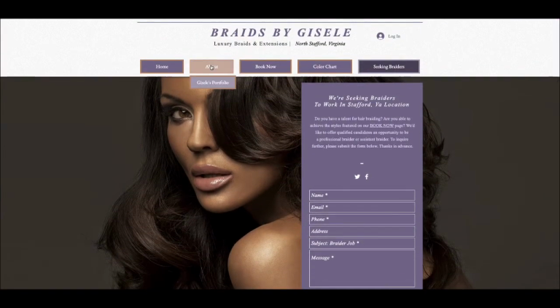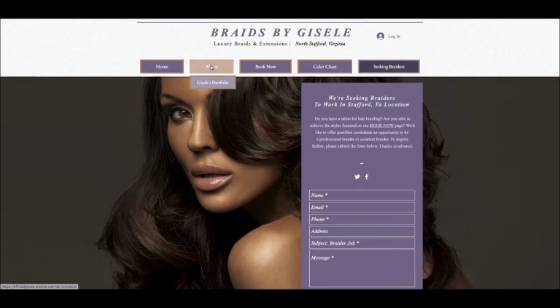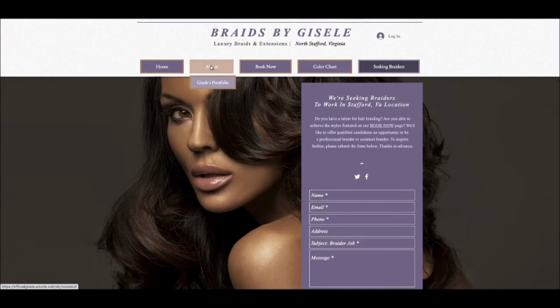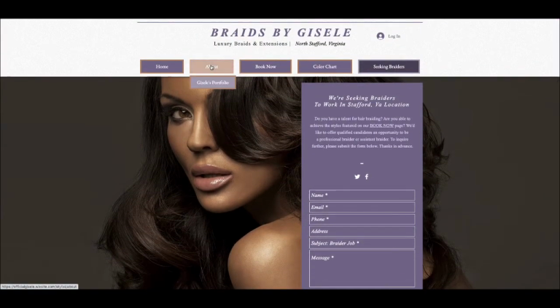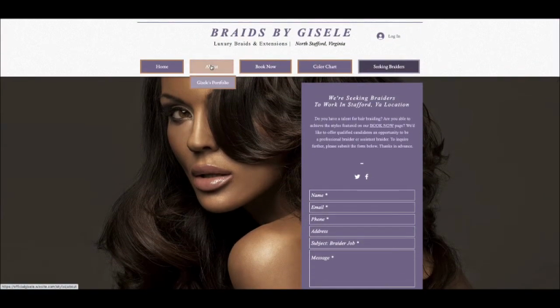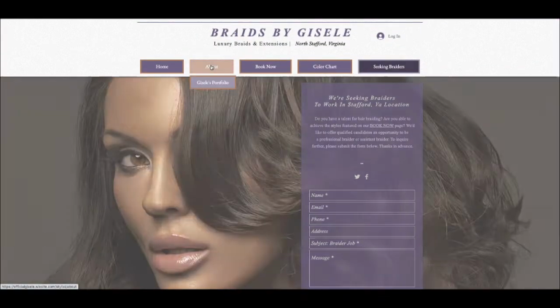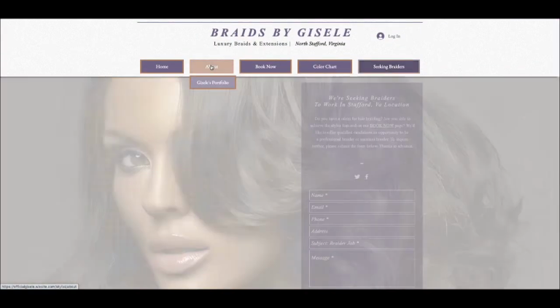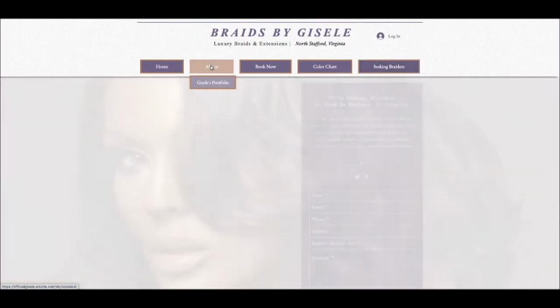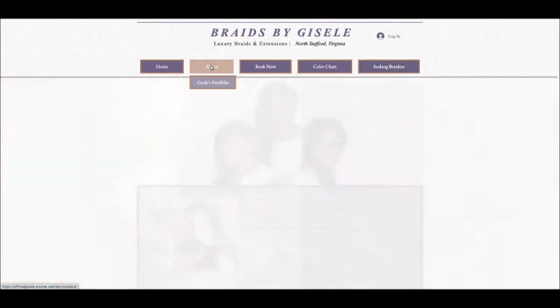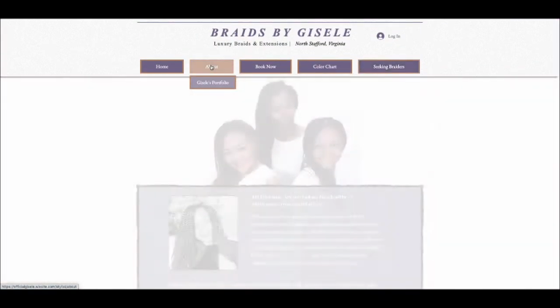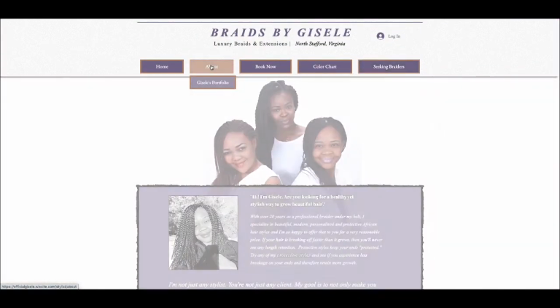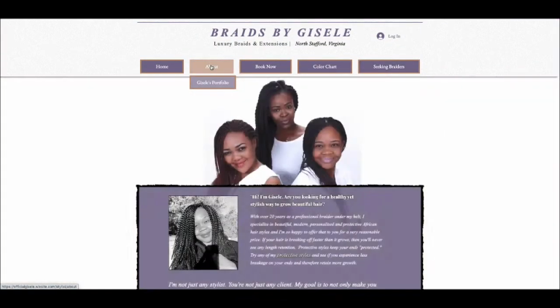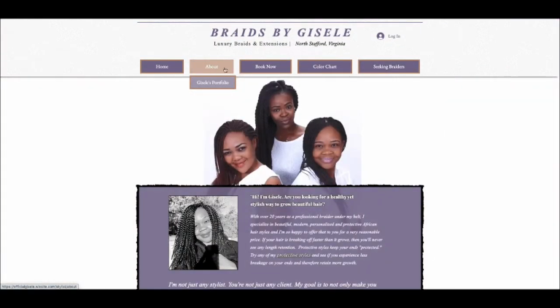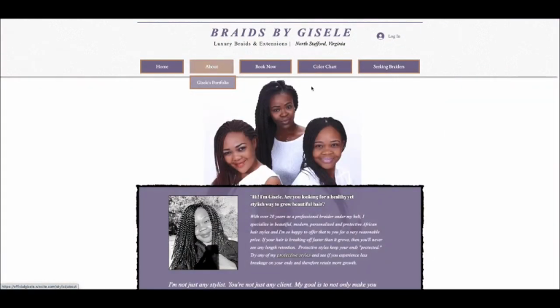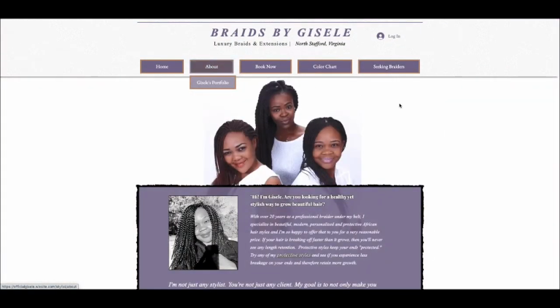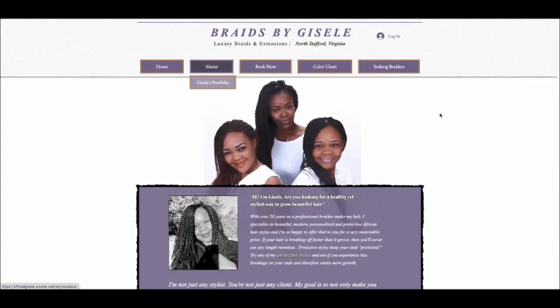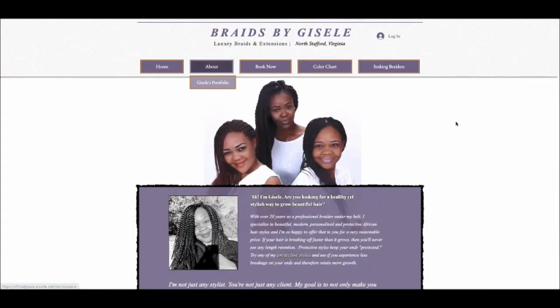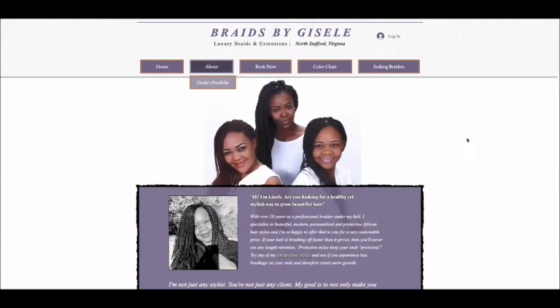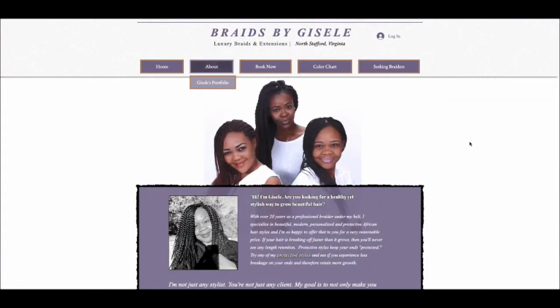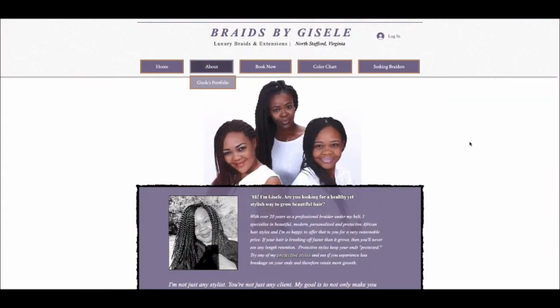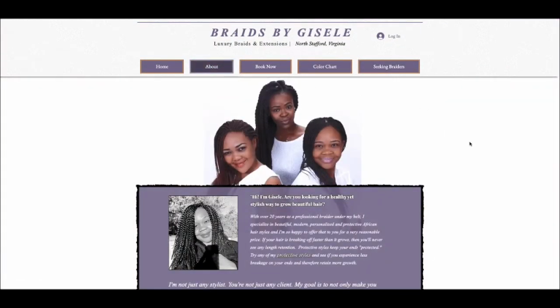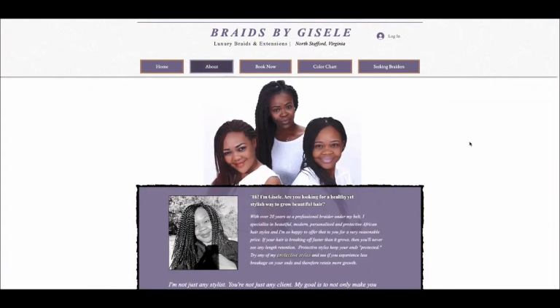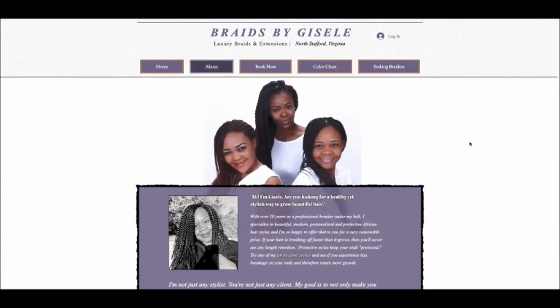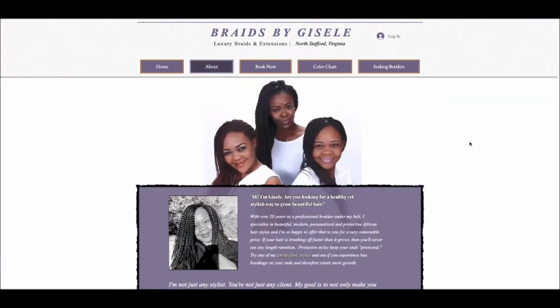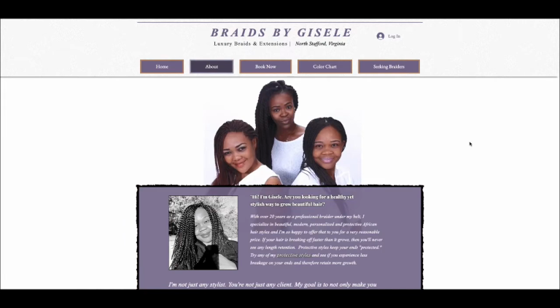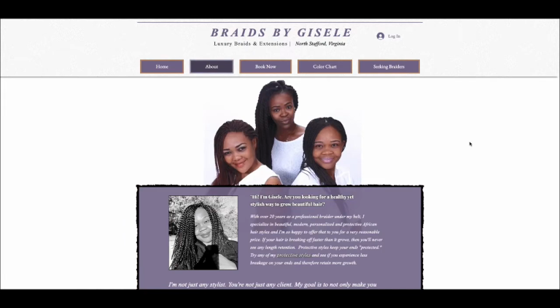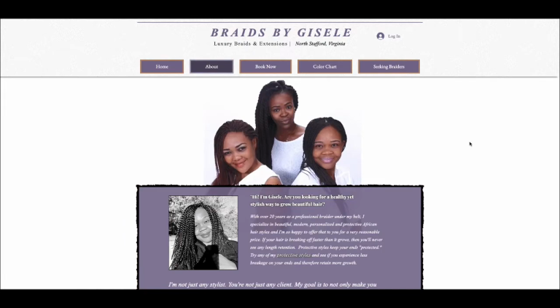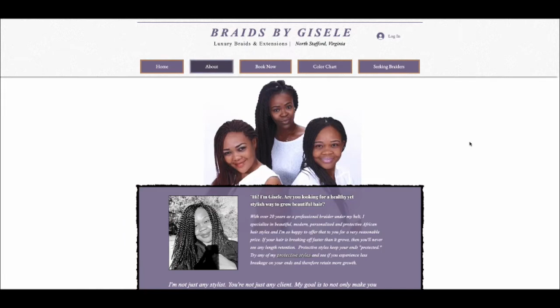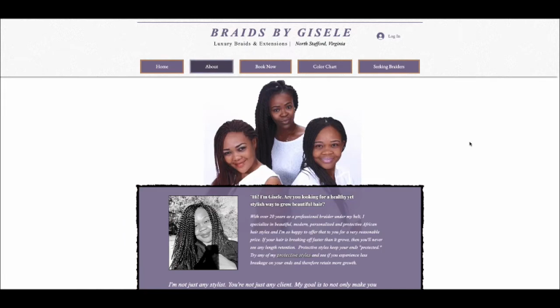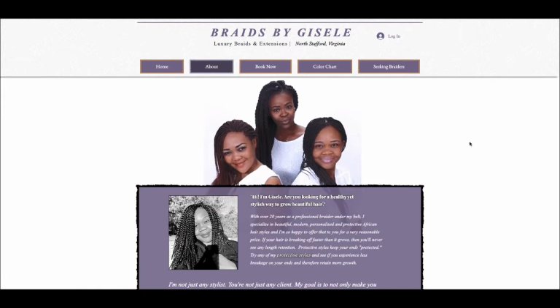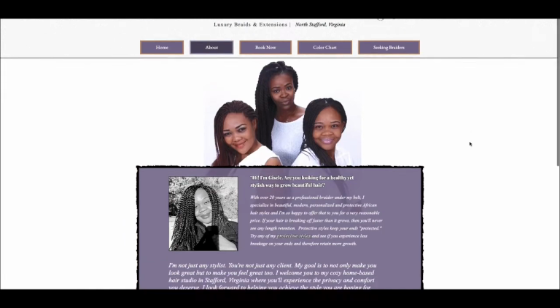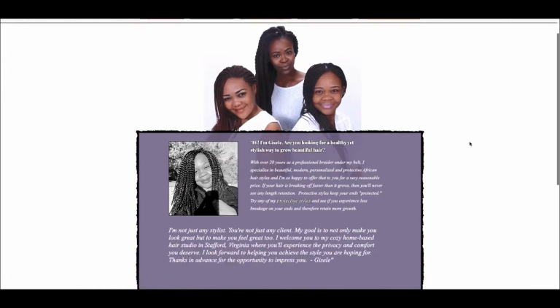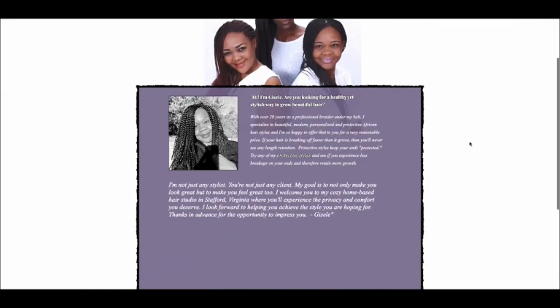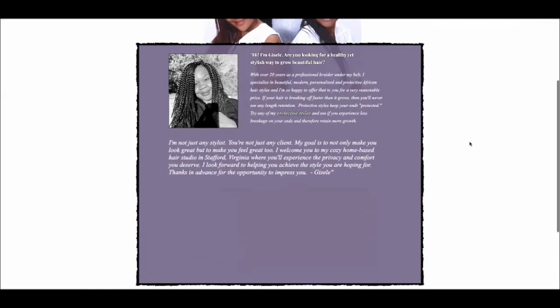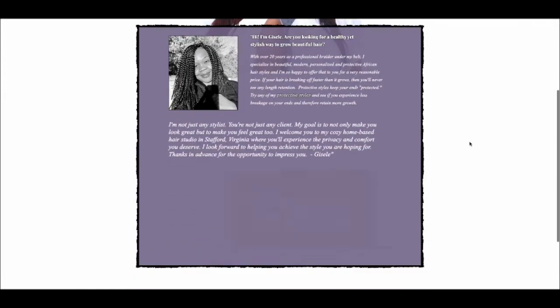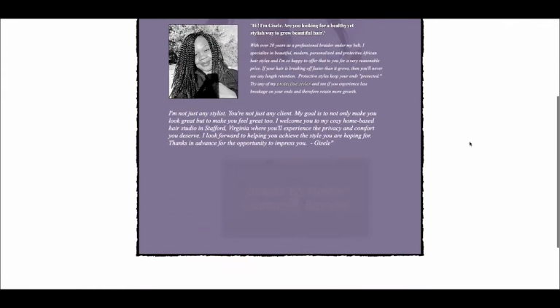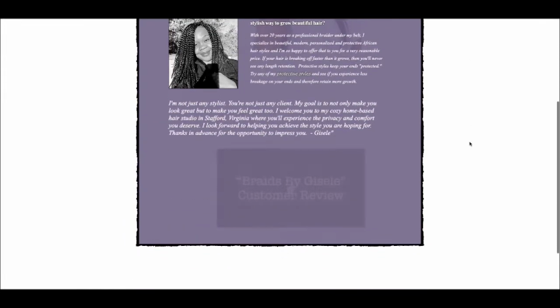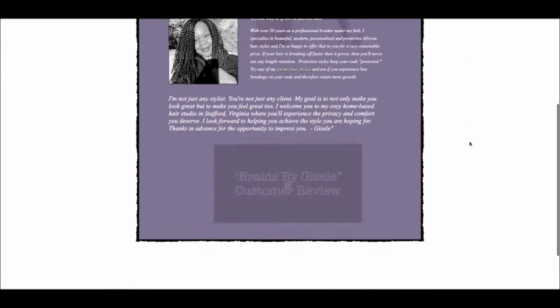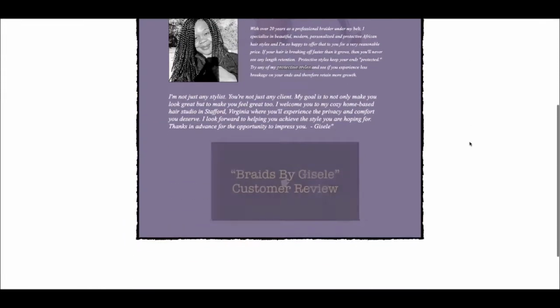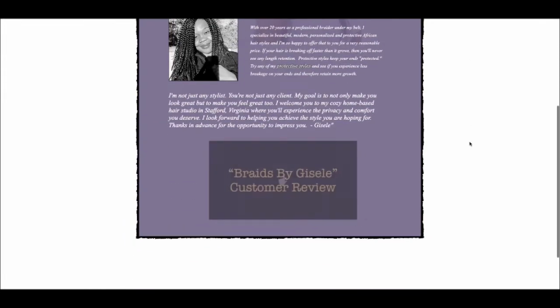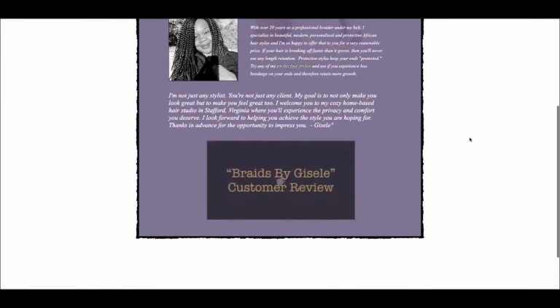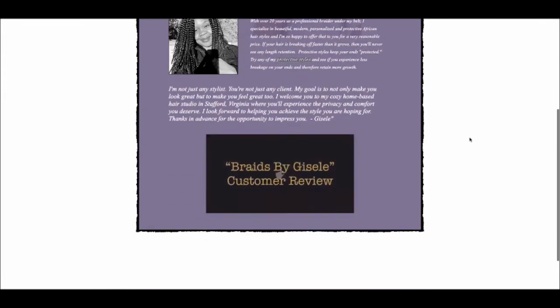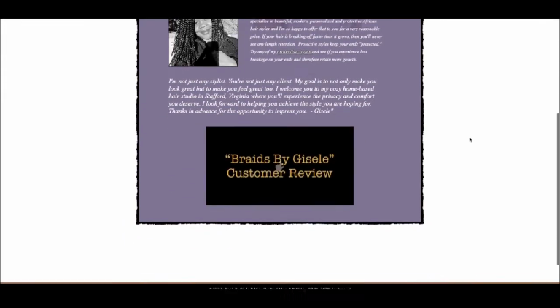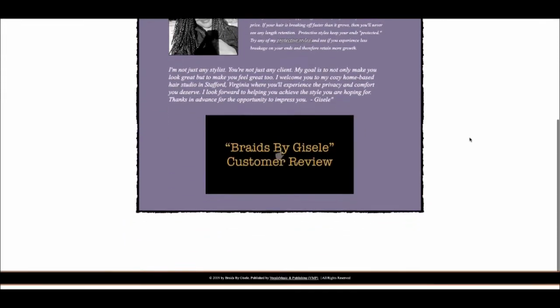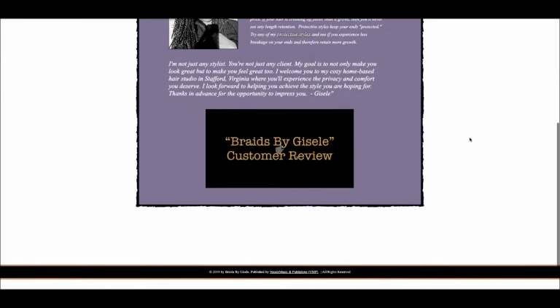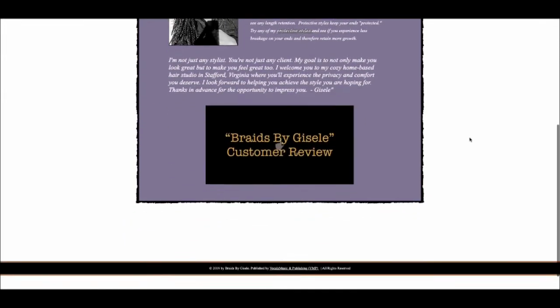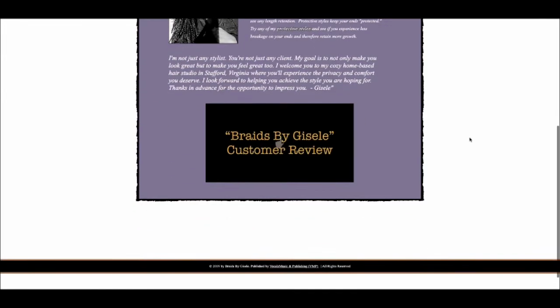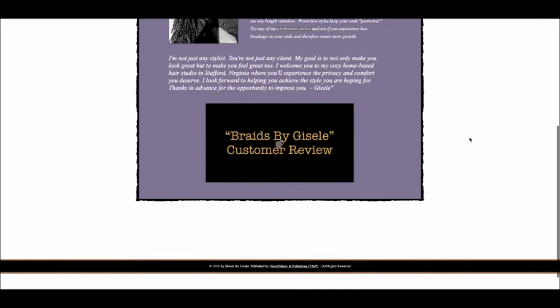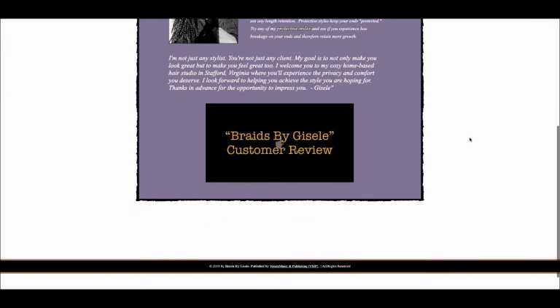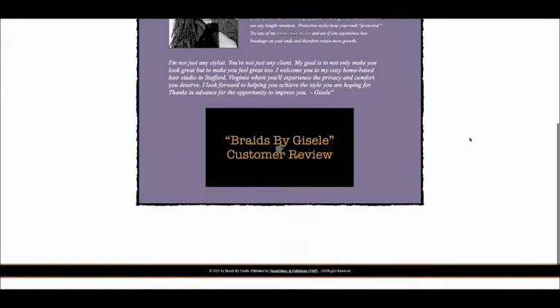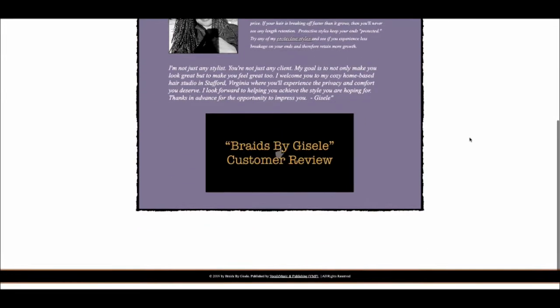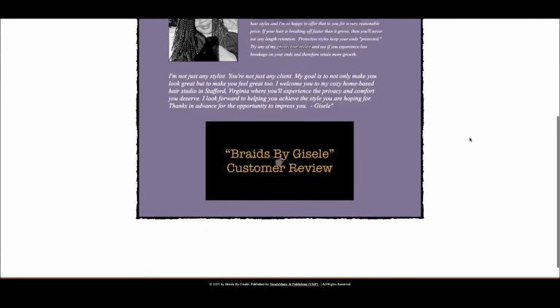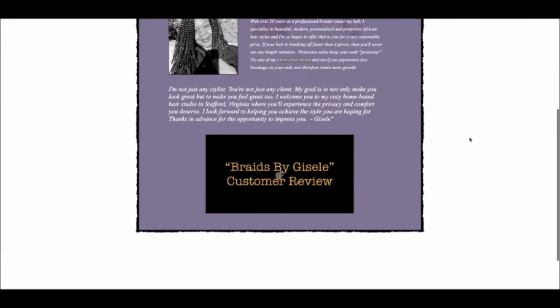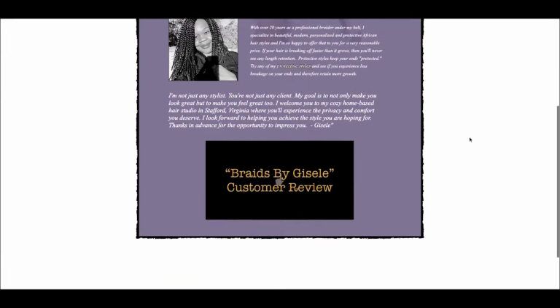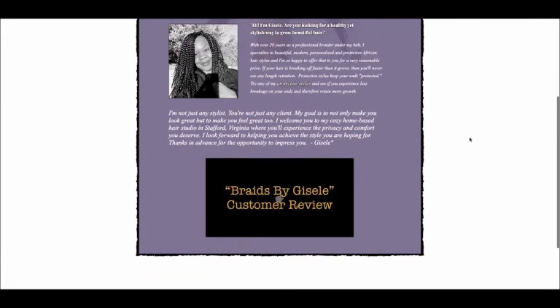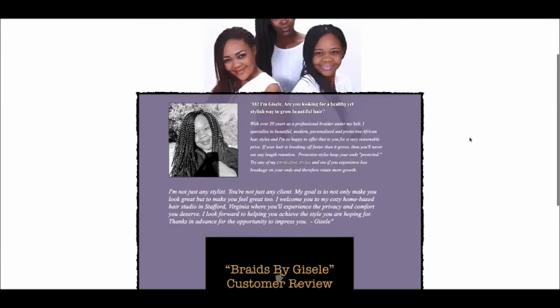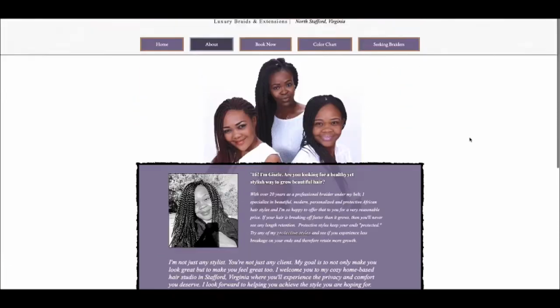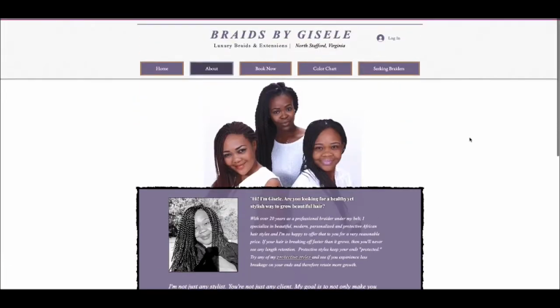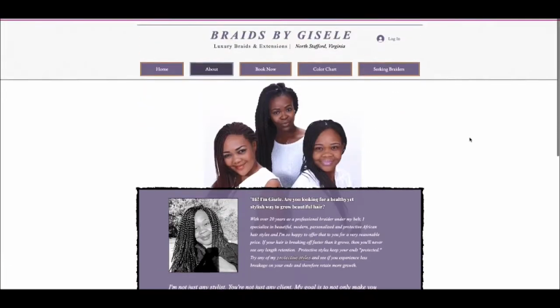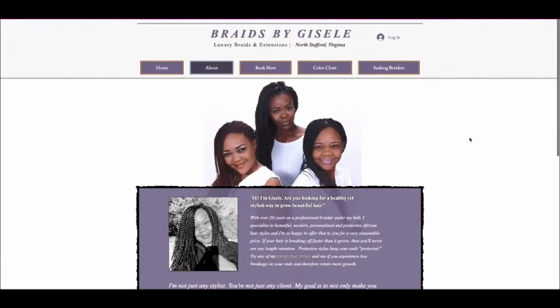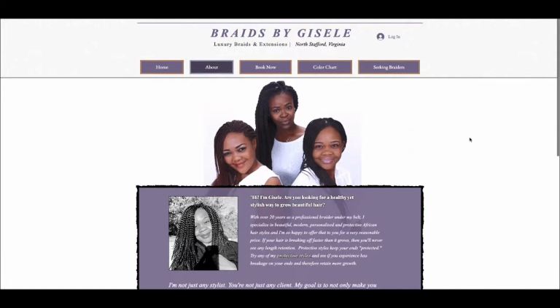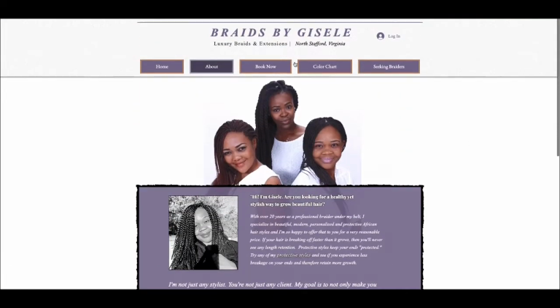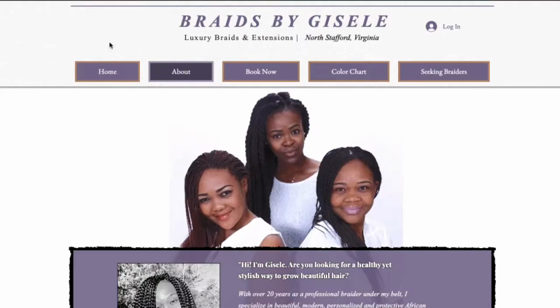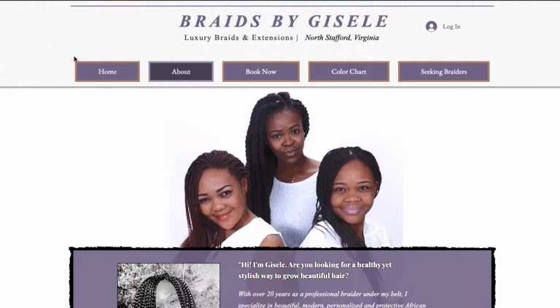Nothing I do is generic. Her bio, her staff, and I even created a customer review.